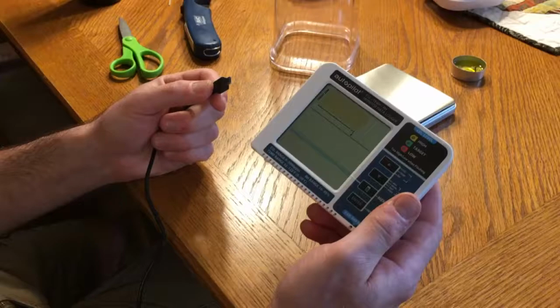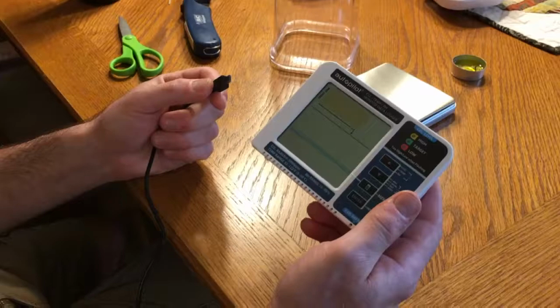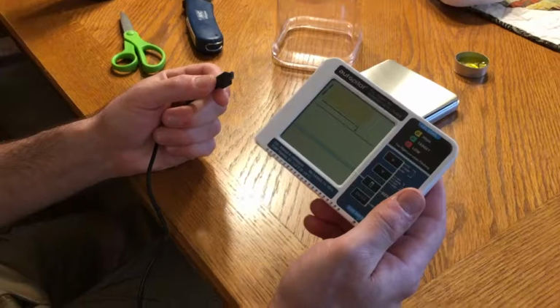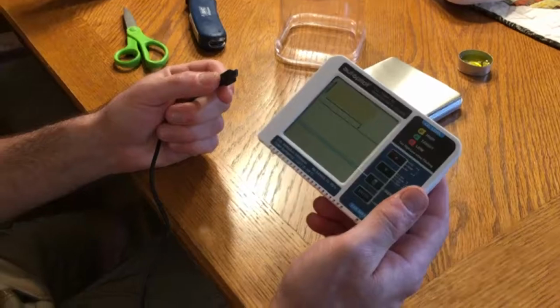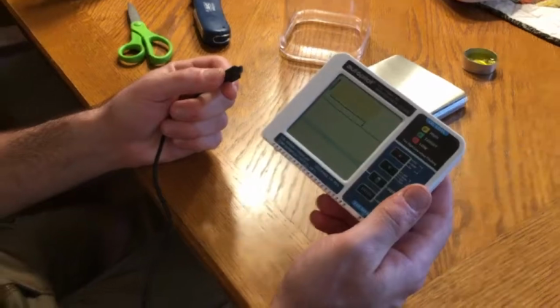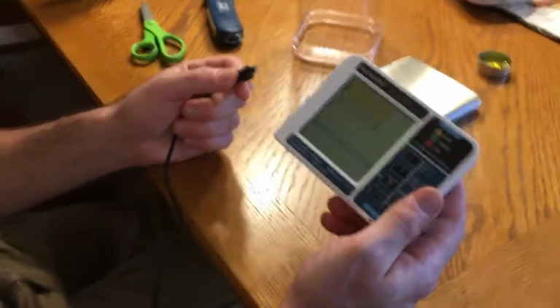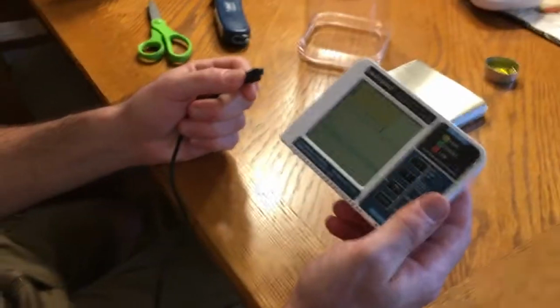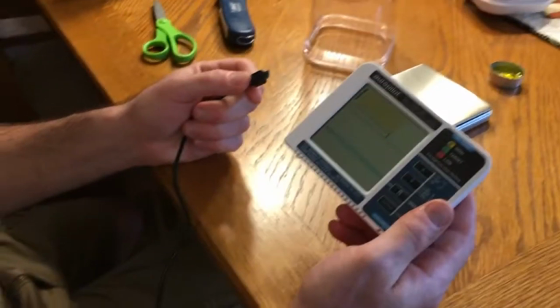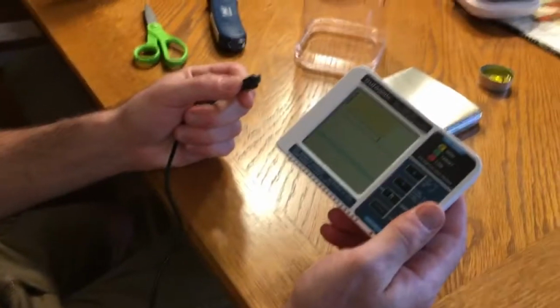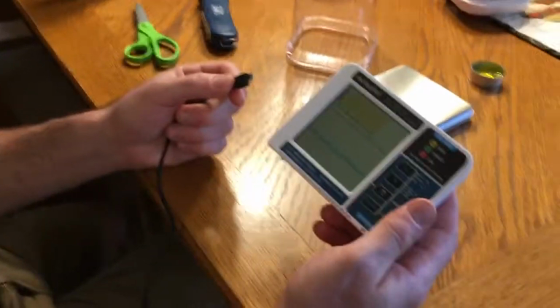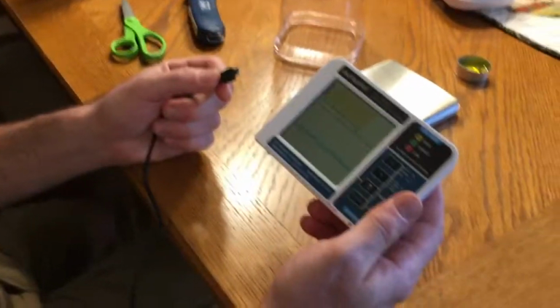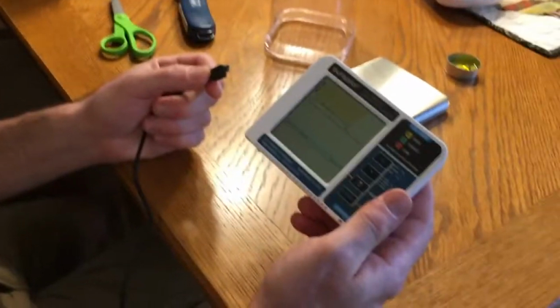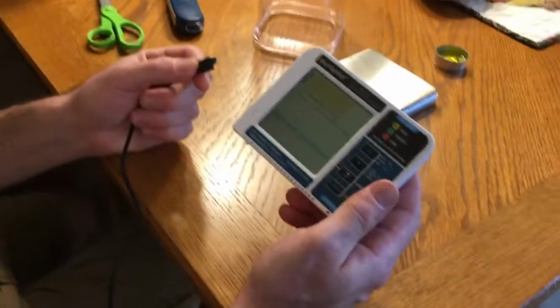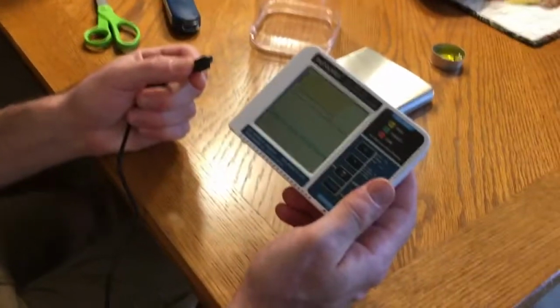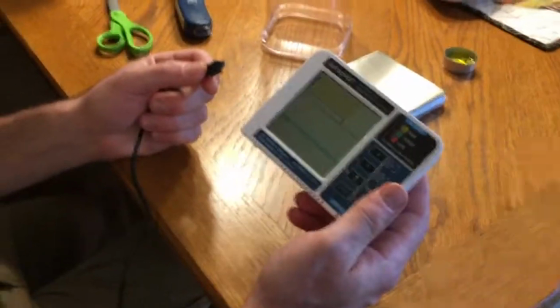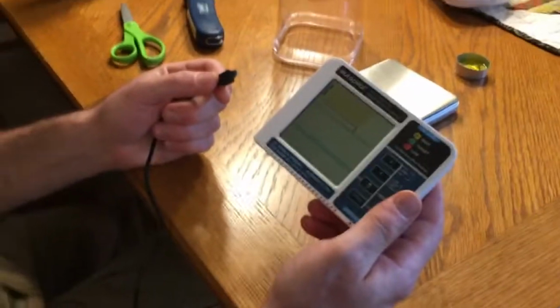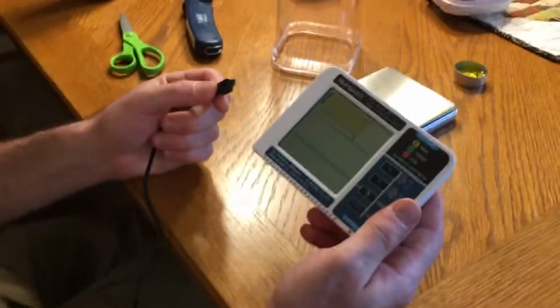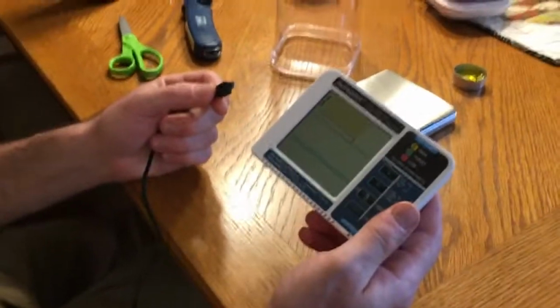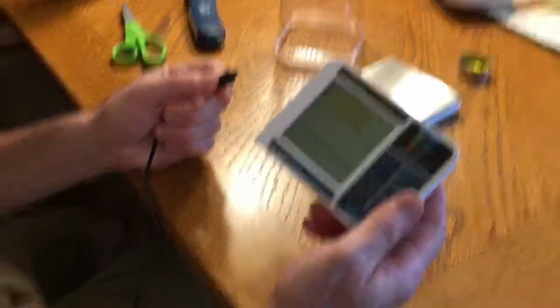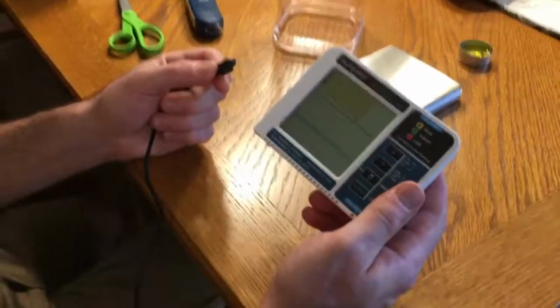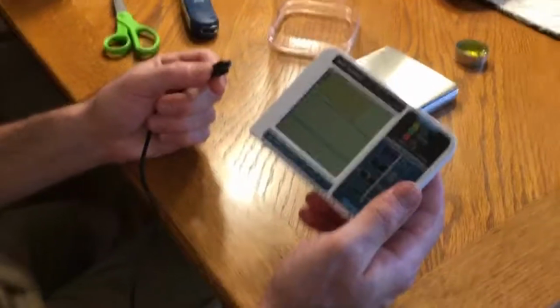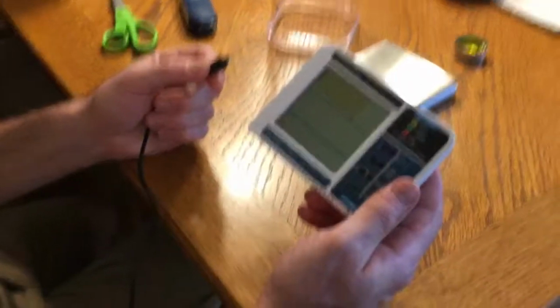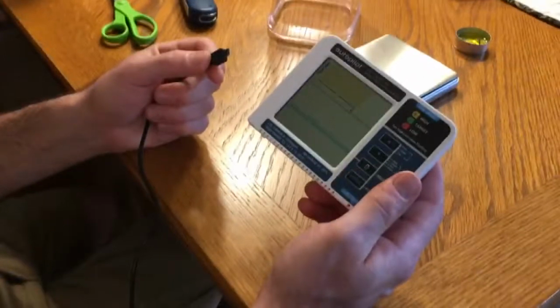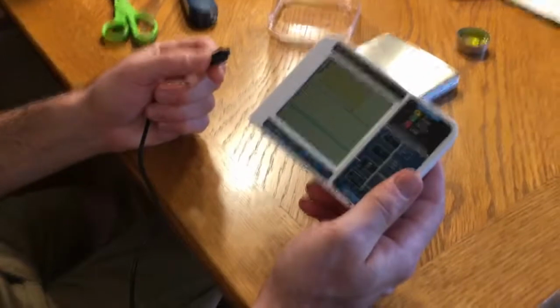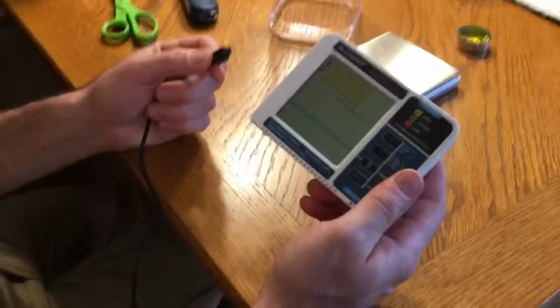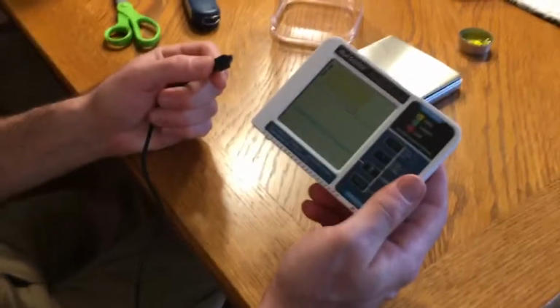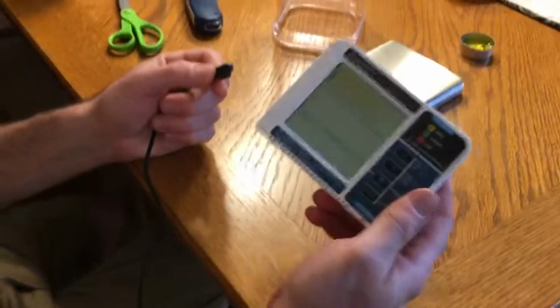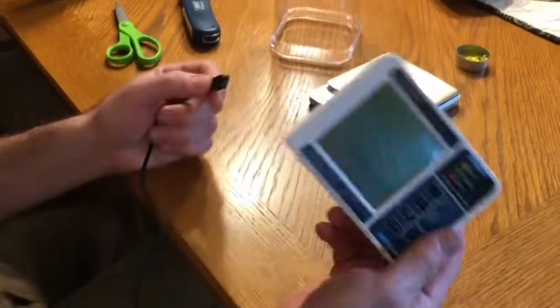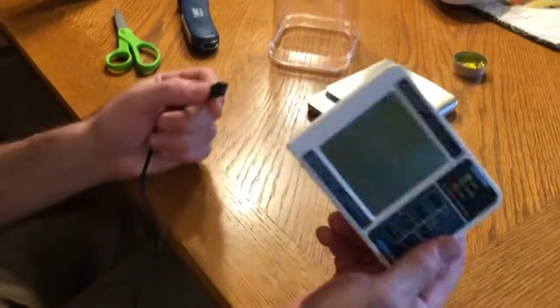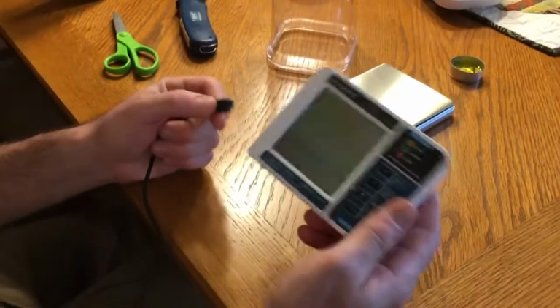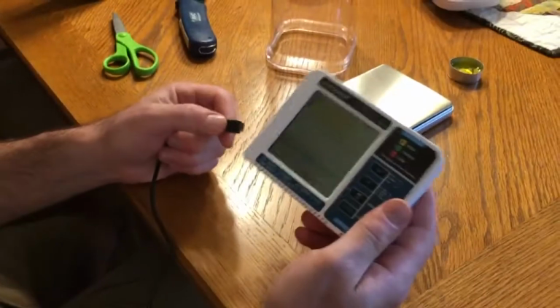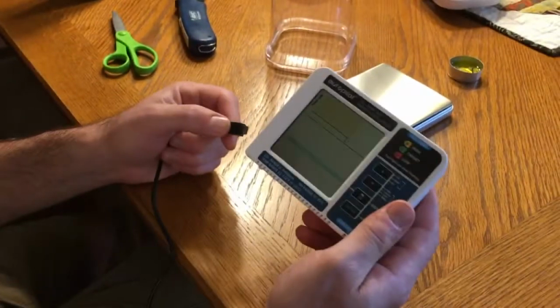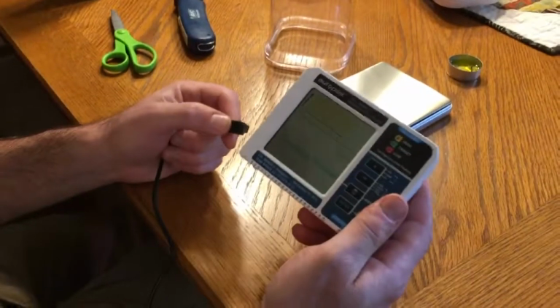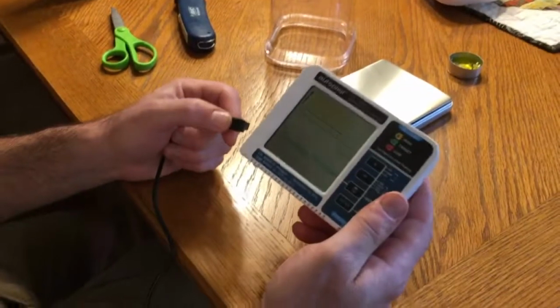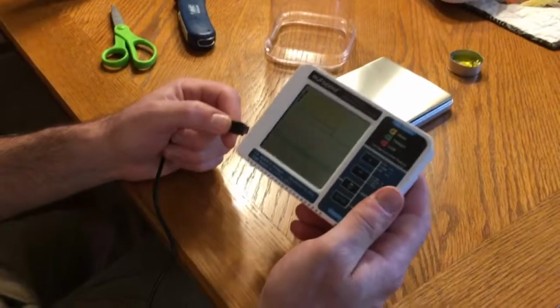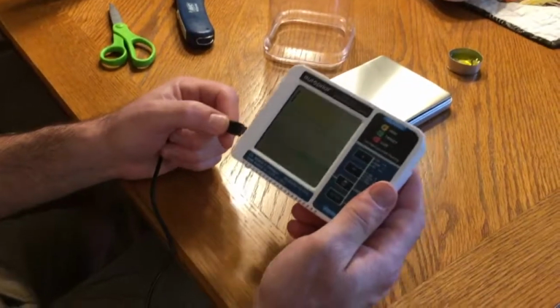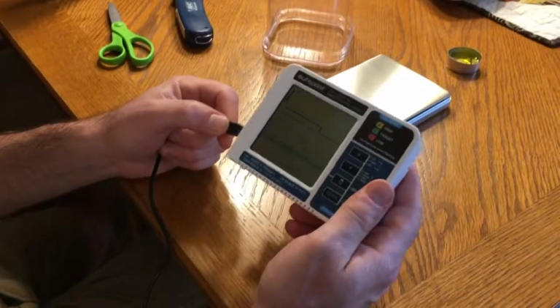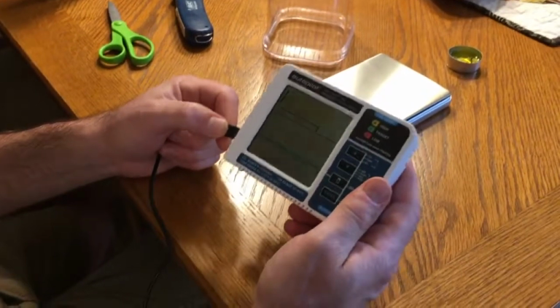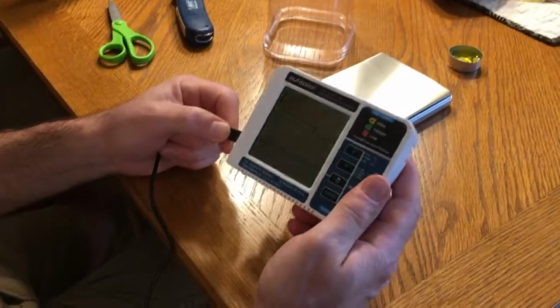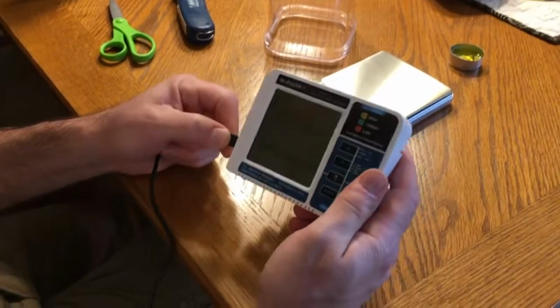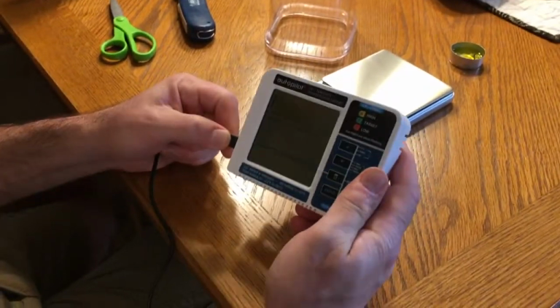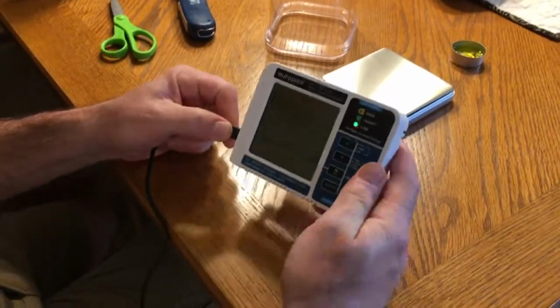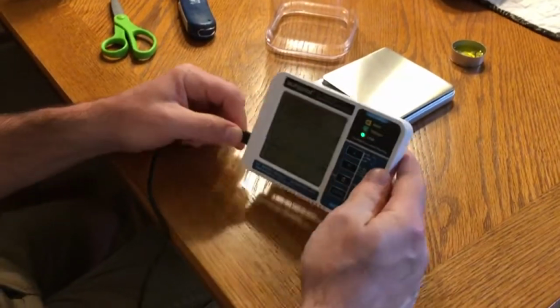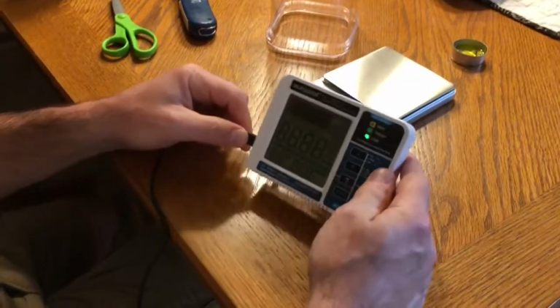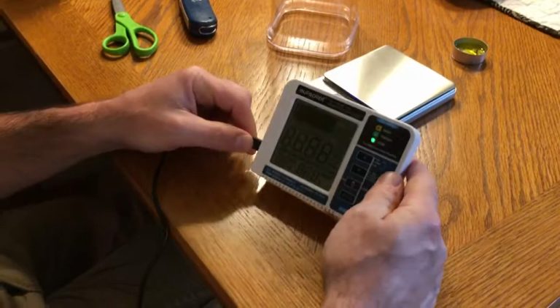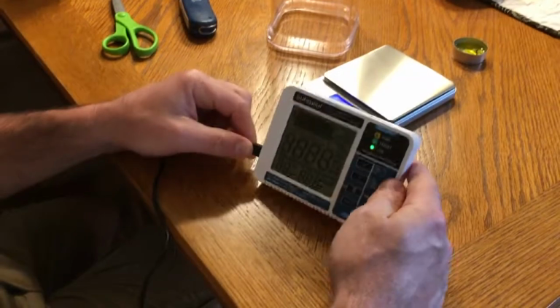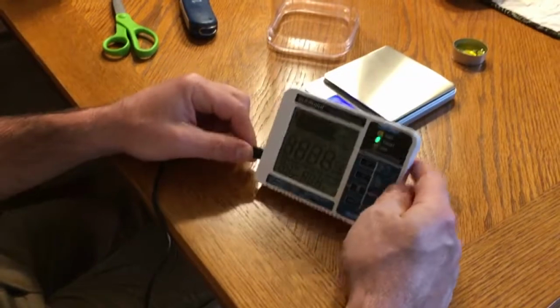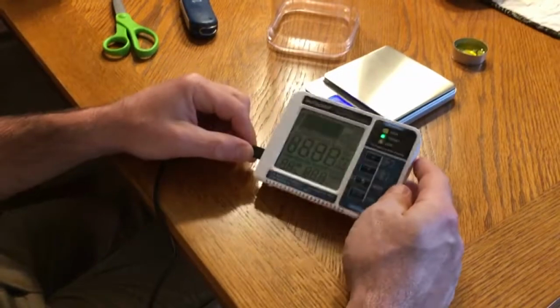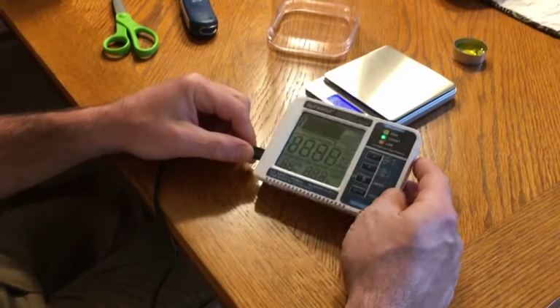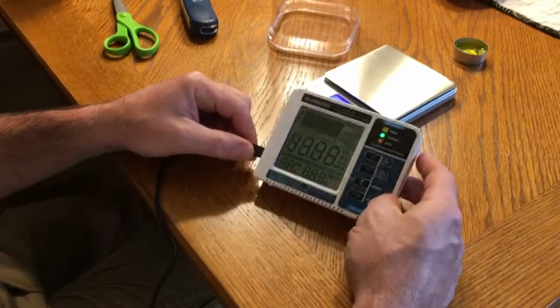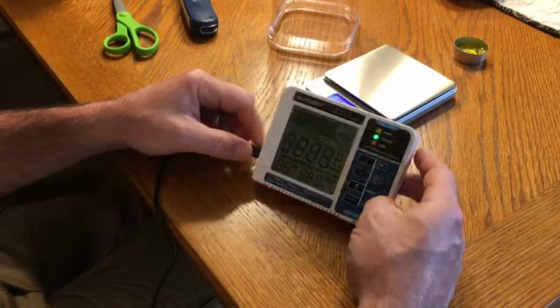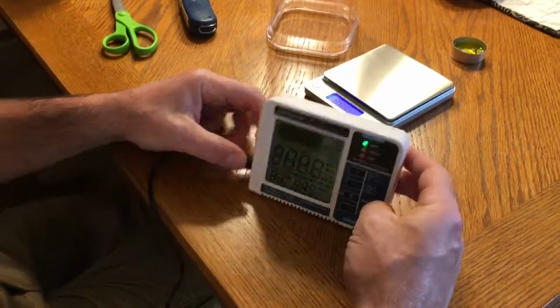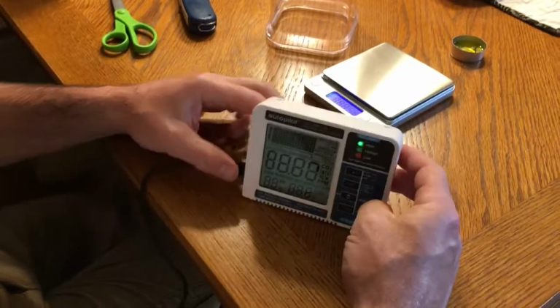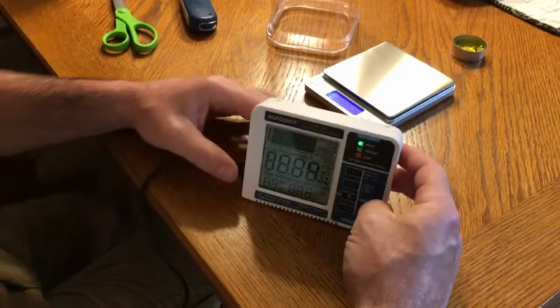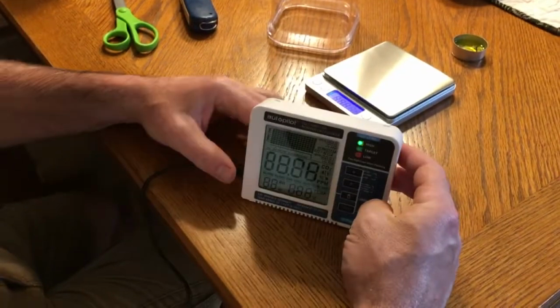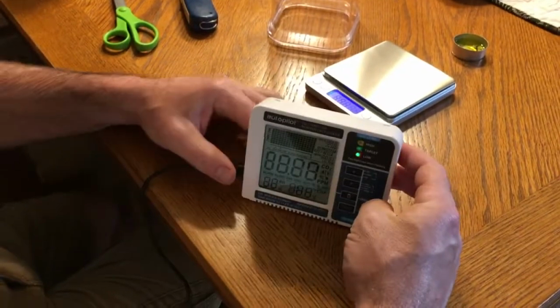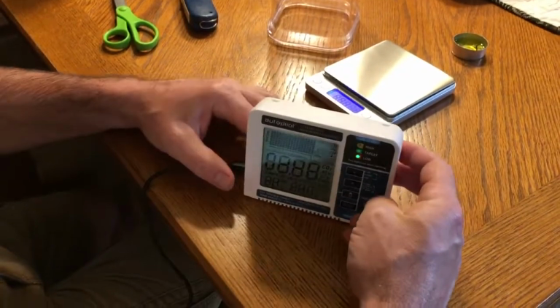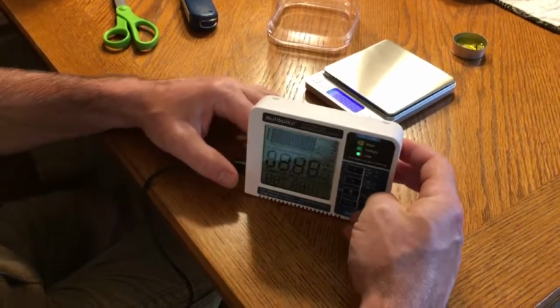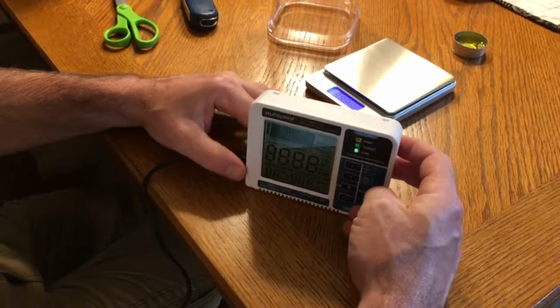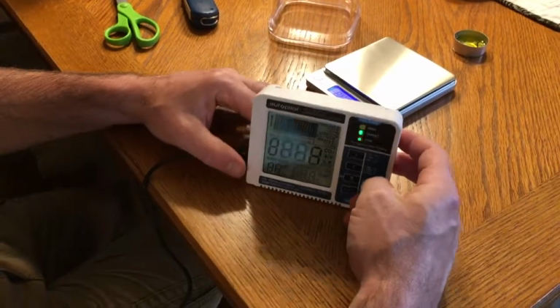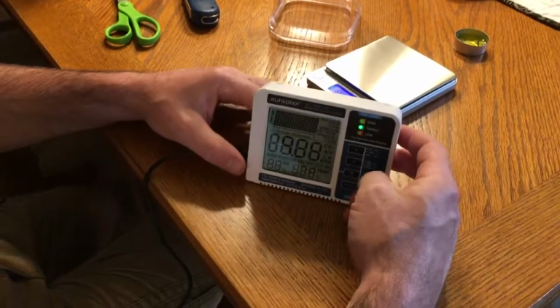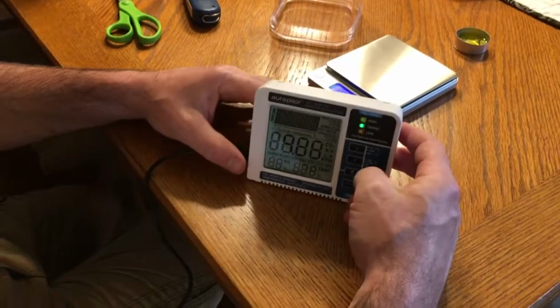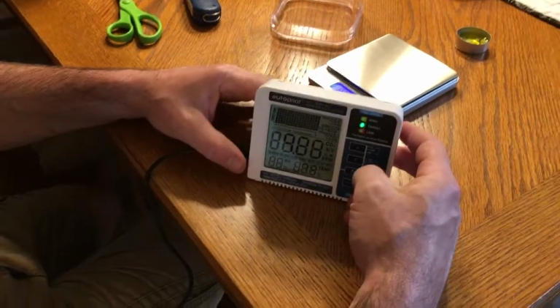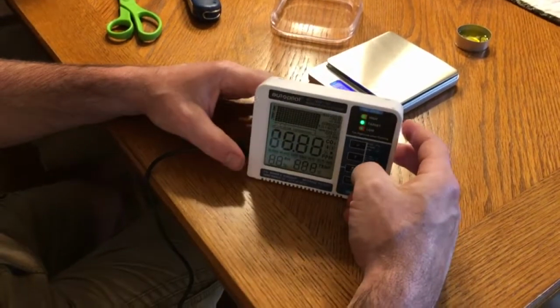This is our CO2 detector and also humidity detector. When you plug it in, it'll take about 10 seconds to calibrate.